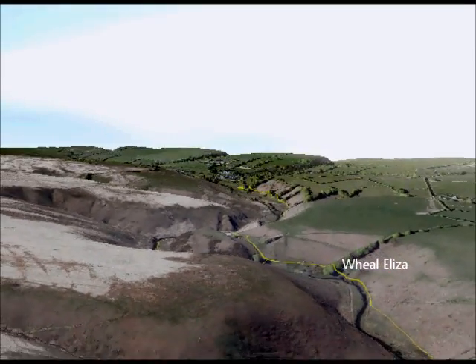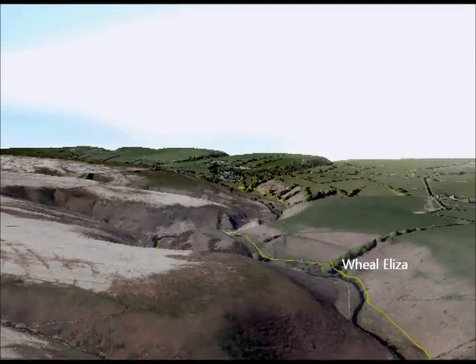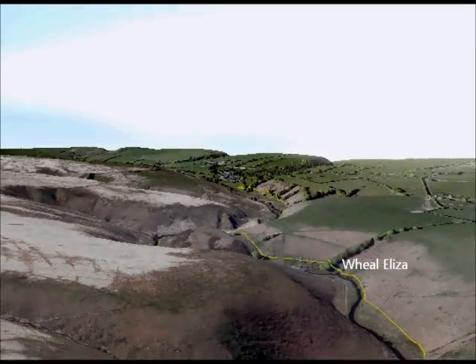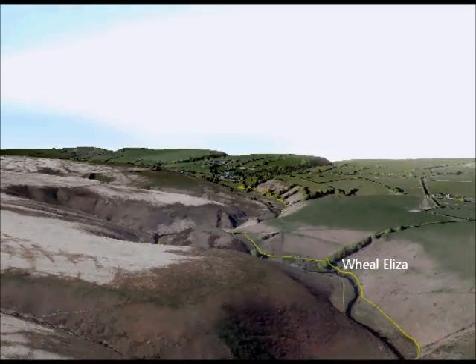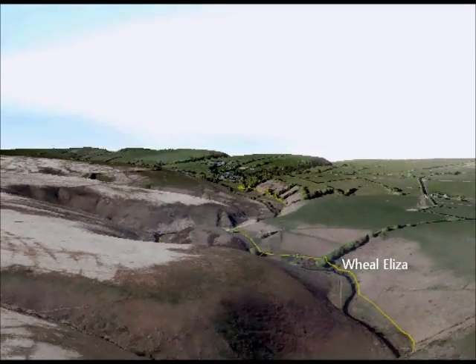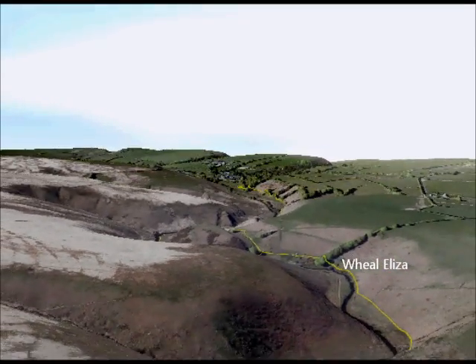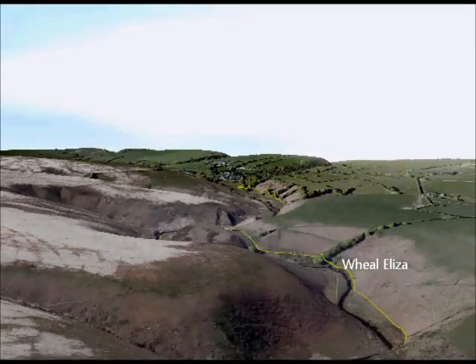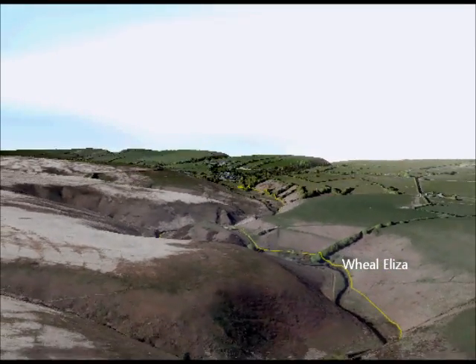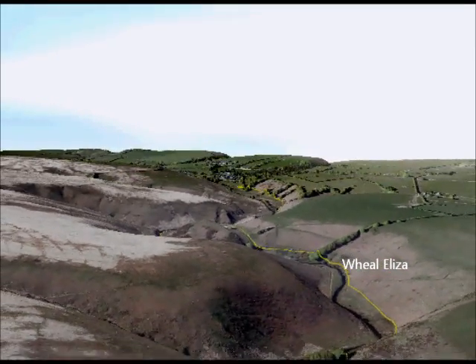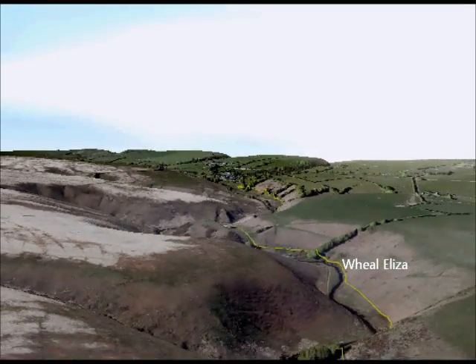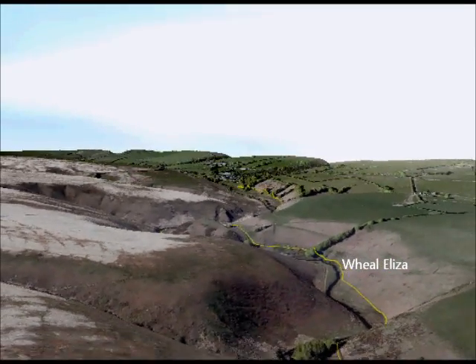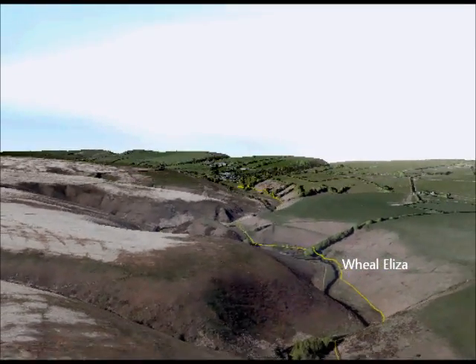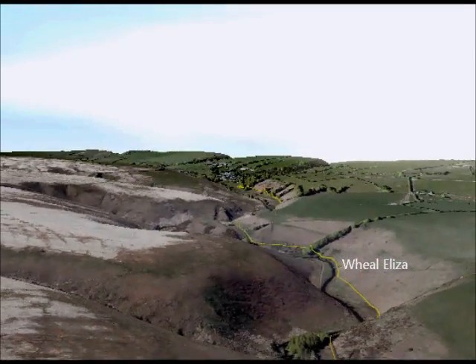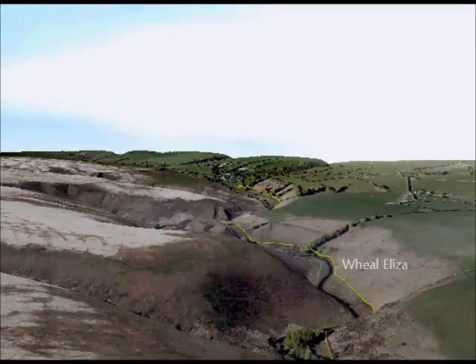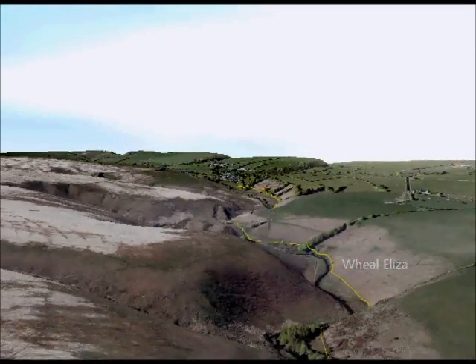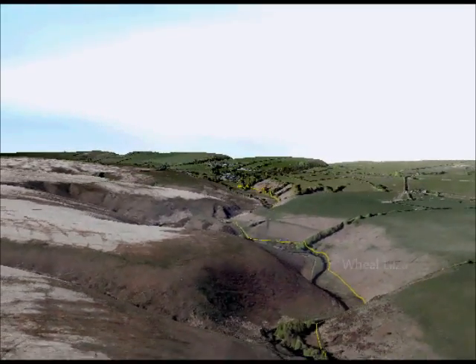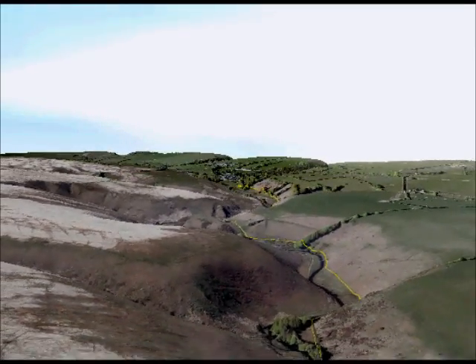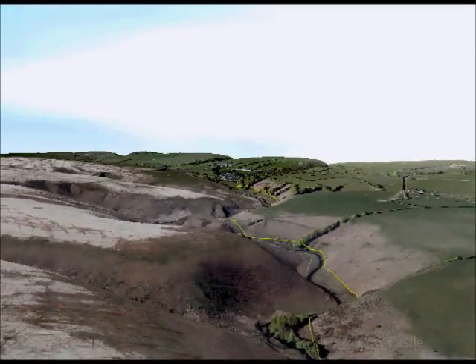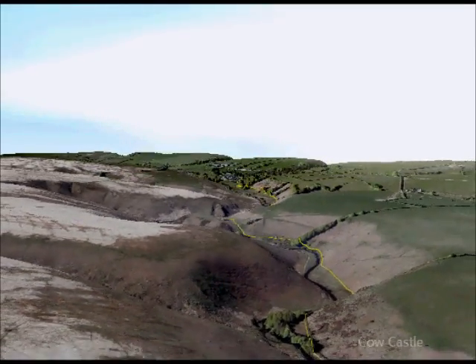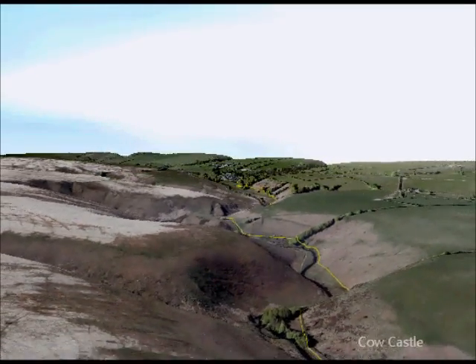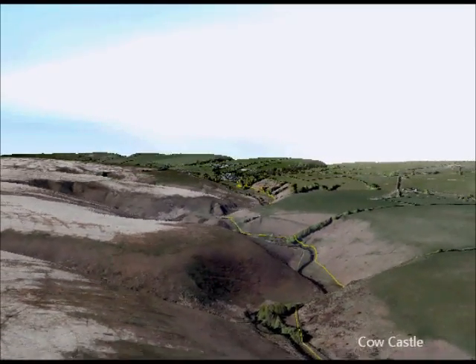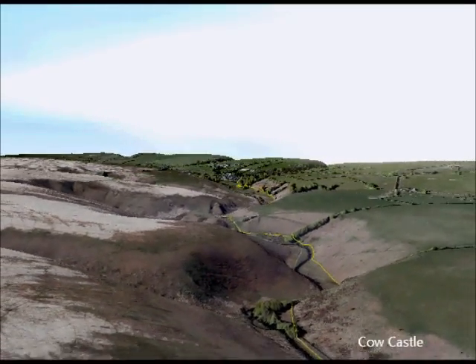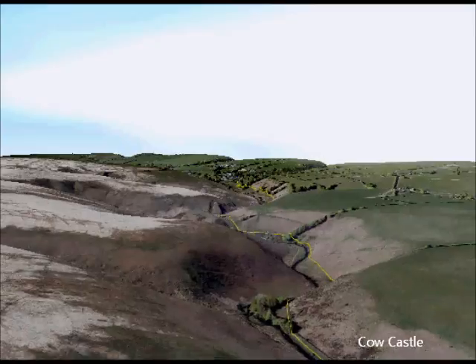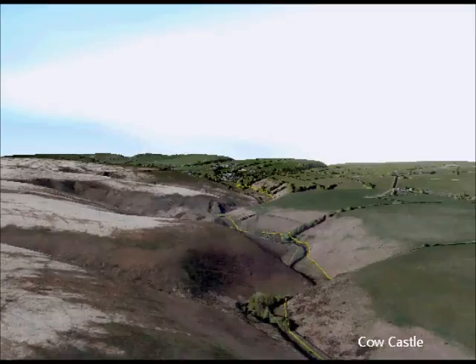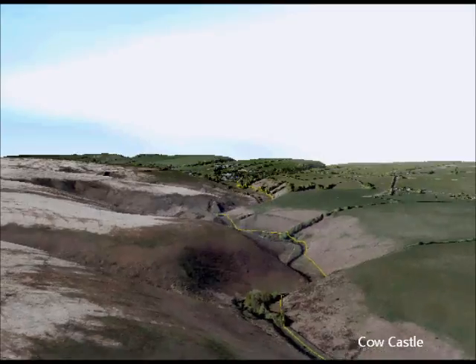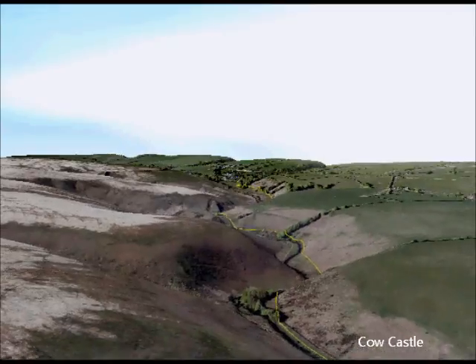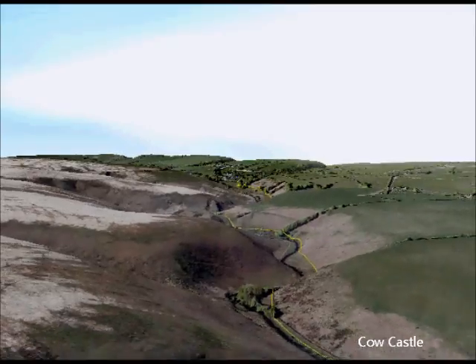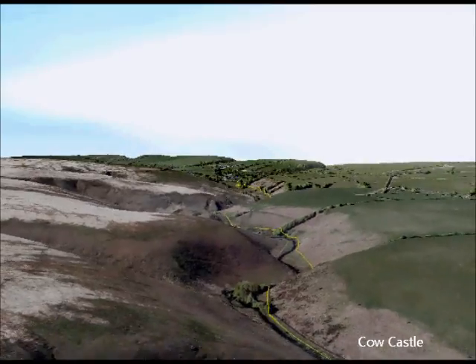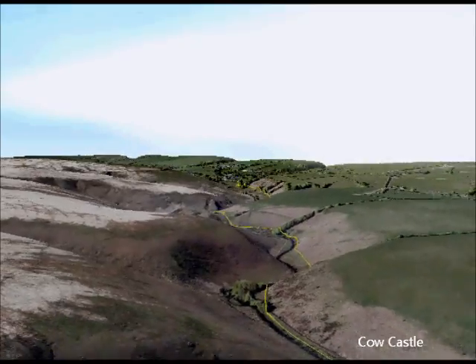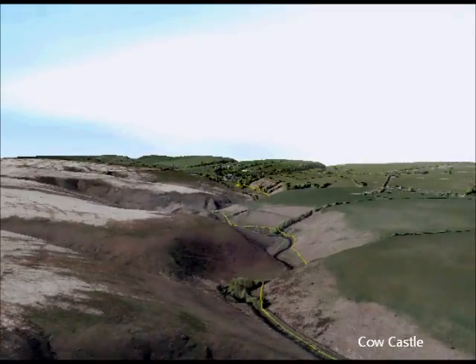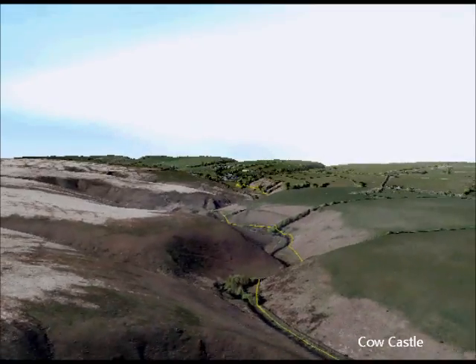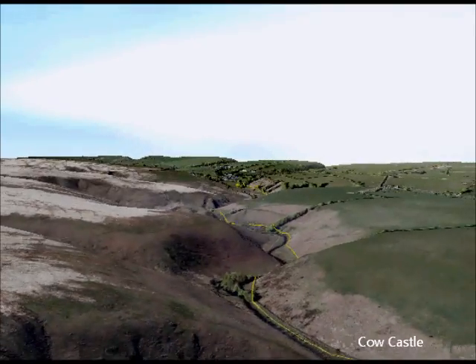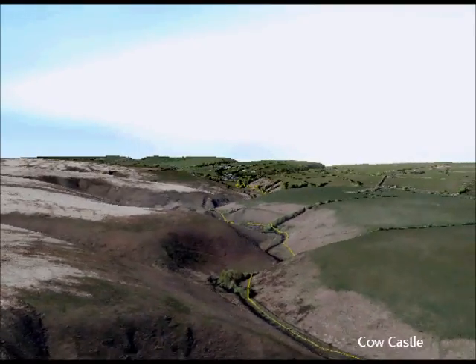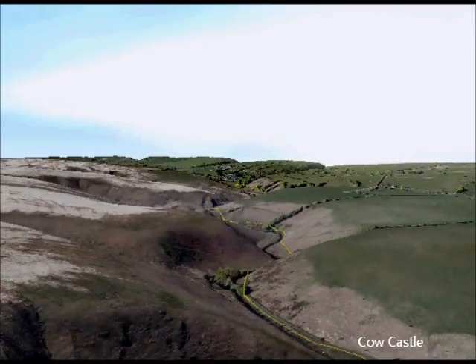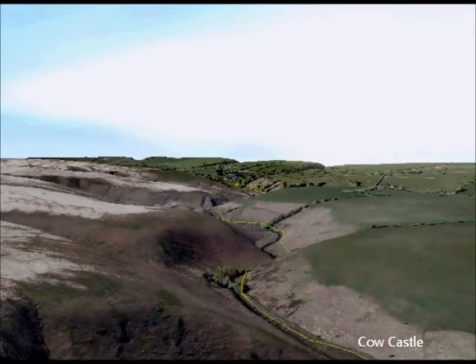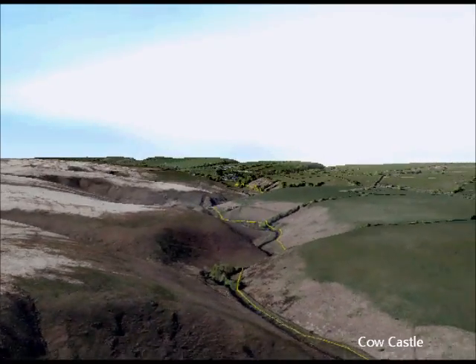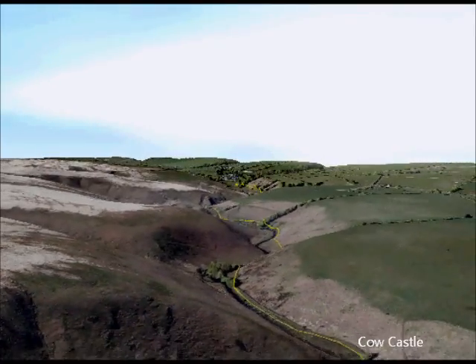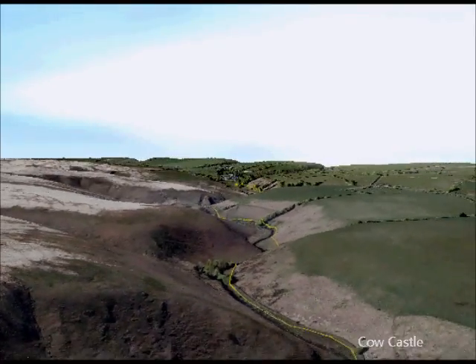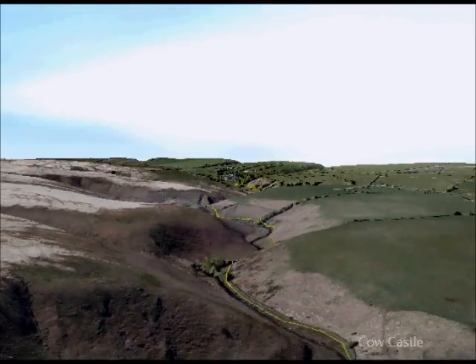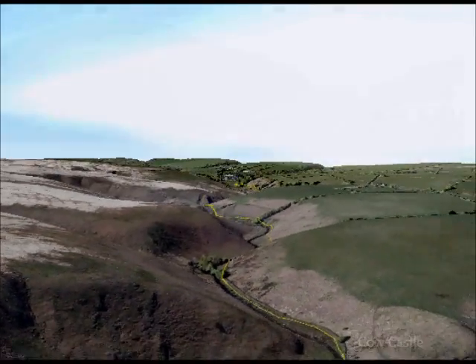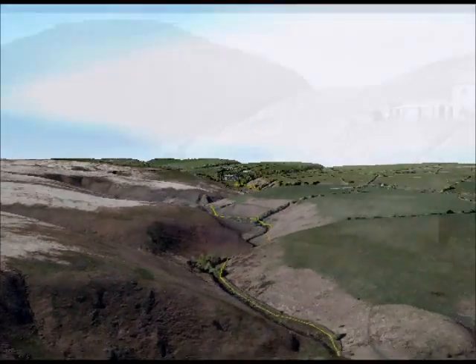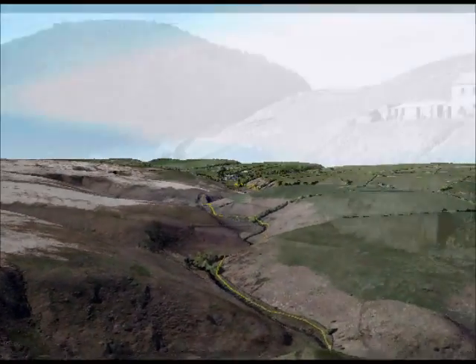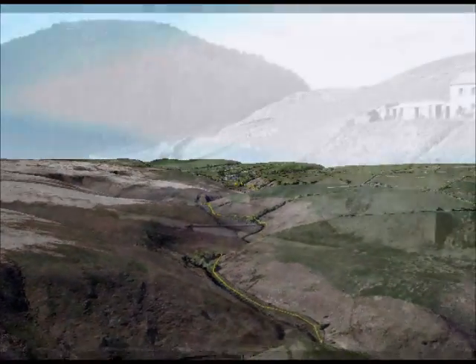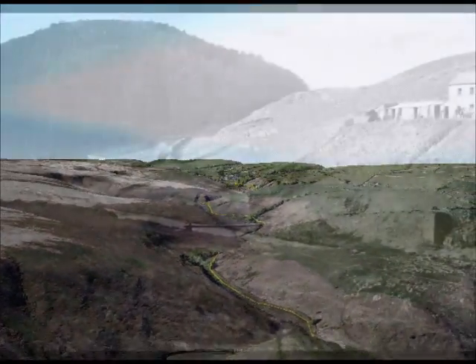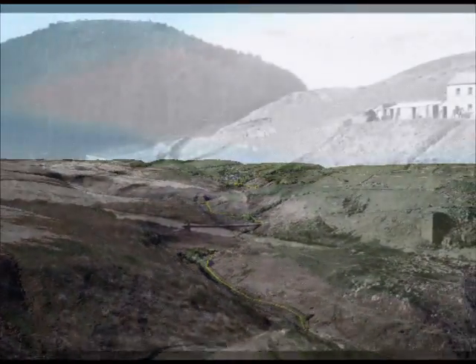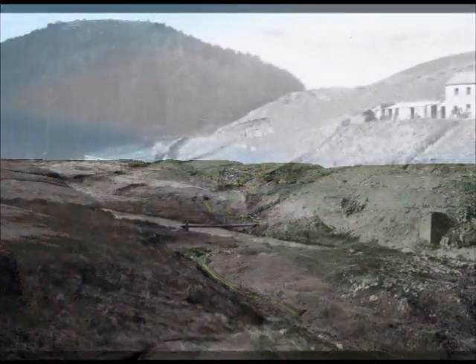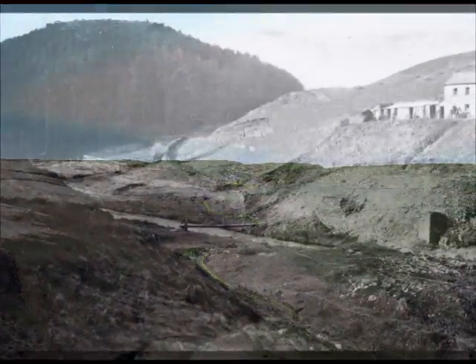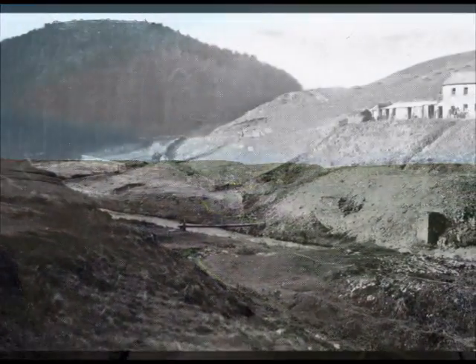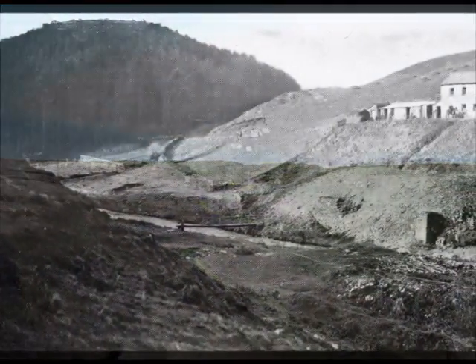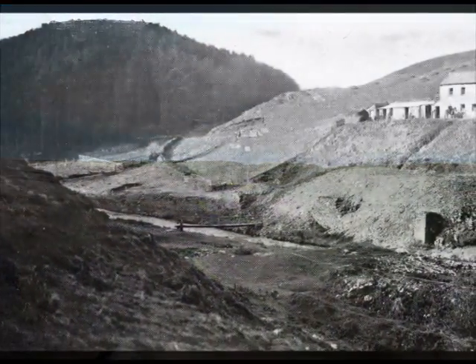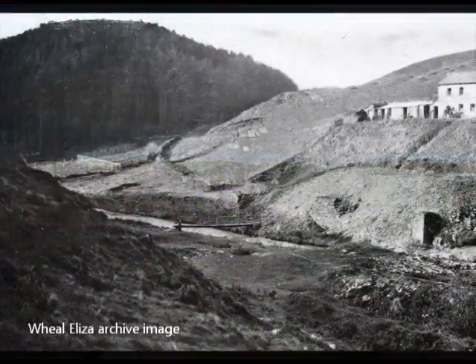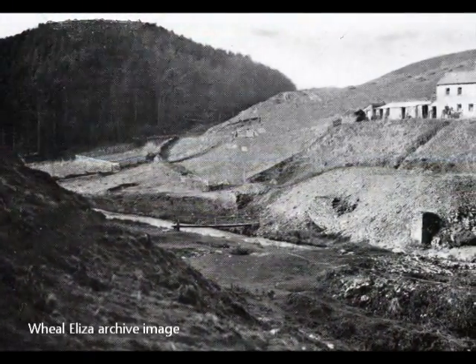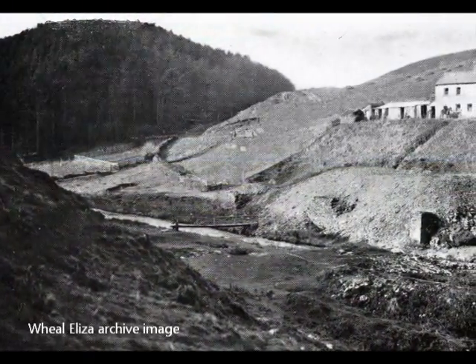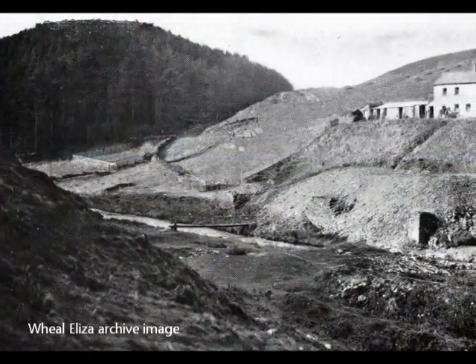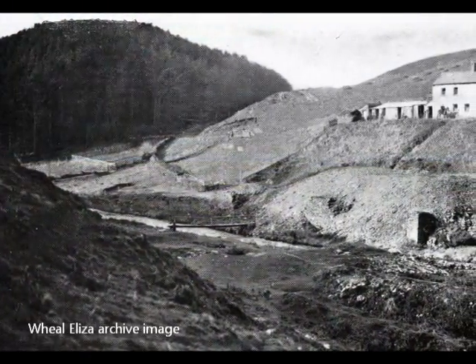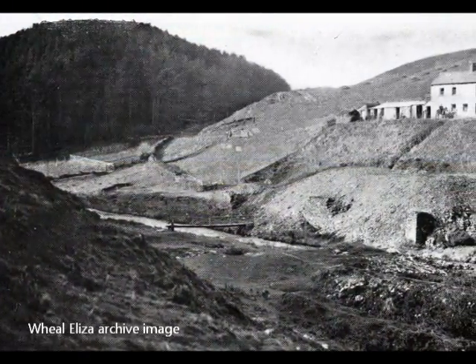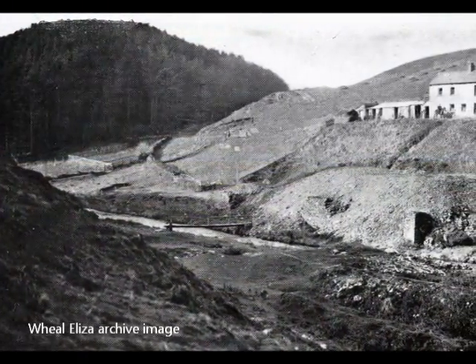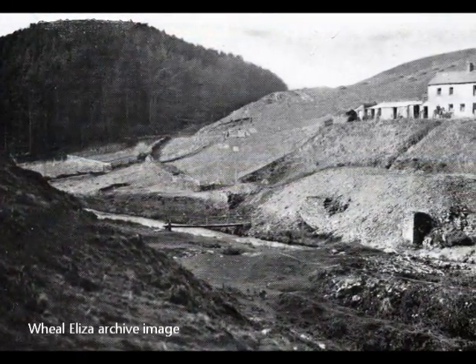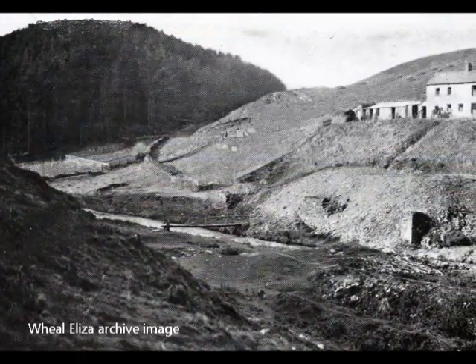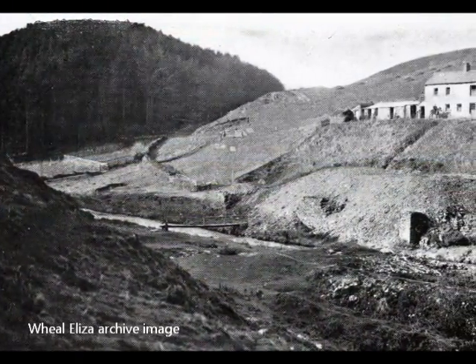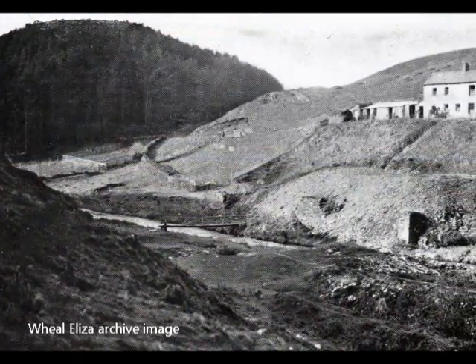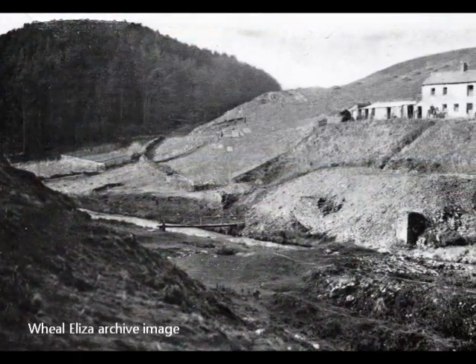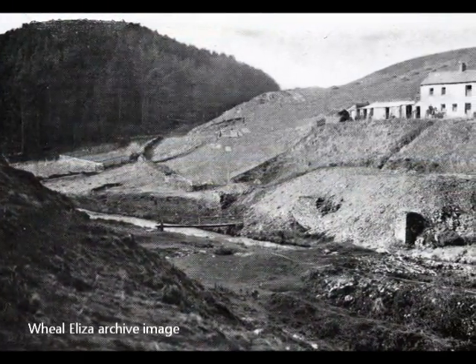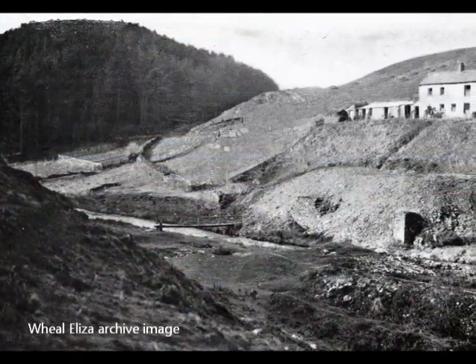Cut across to Willa Liza Mine. After the mine, the path continues south along the river, all the way down to Cow Castle. The return route is exactly the same.